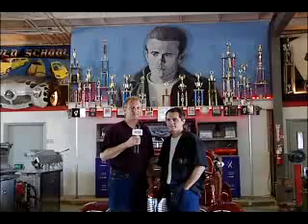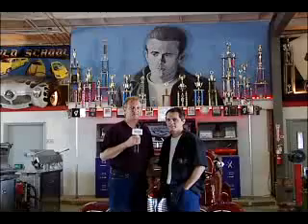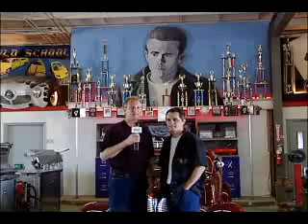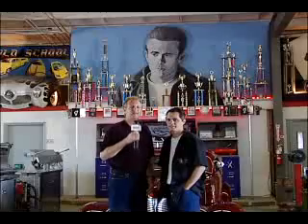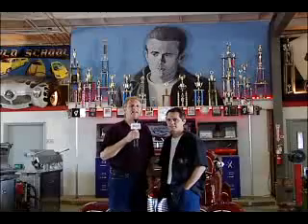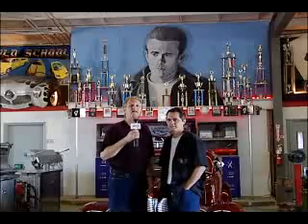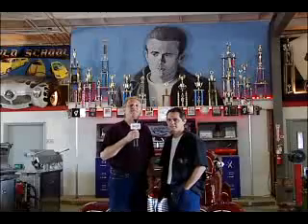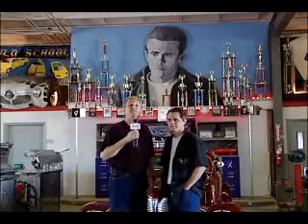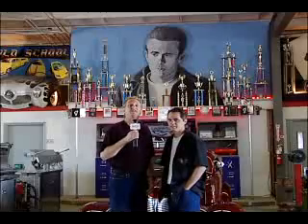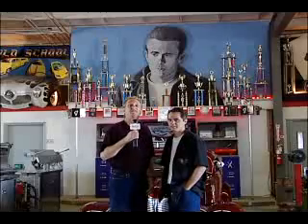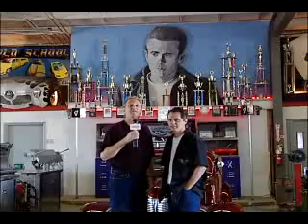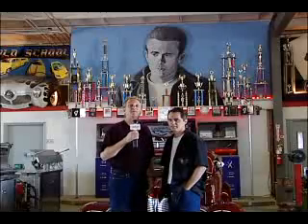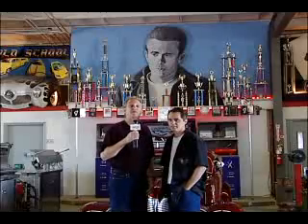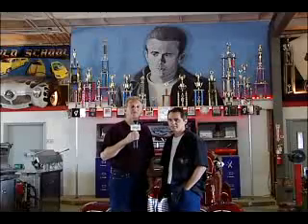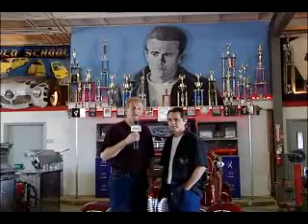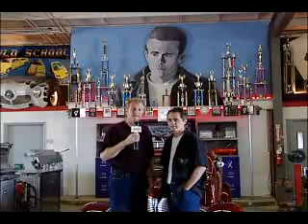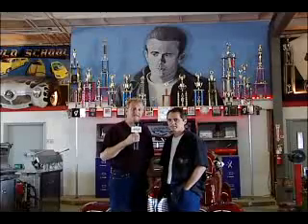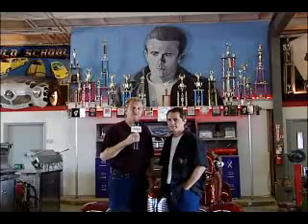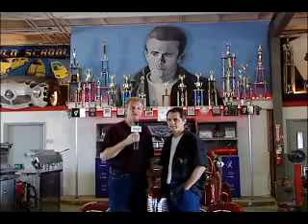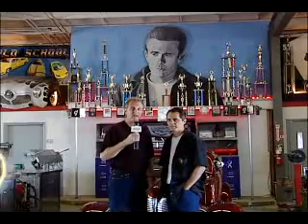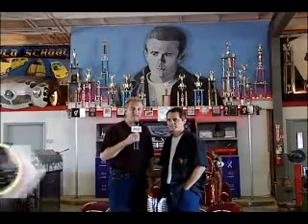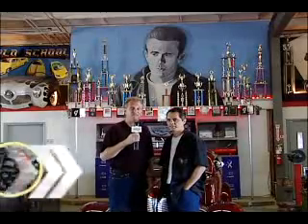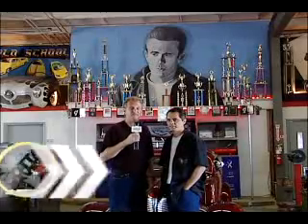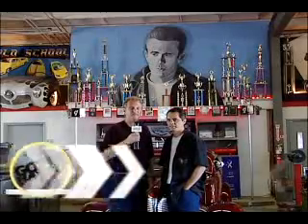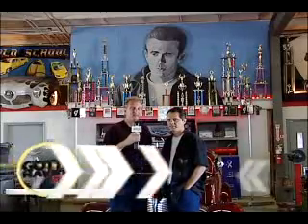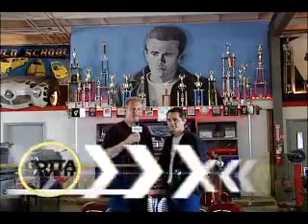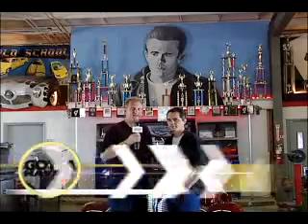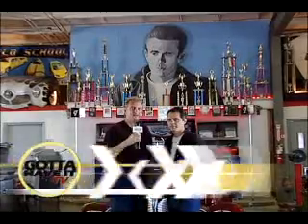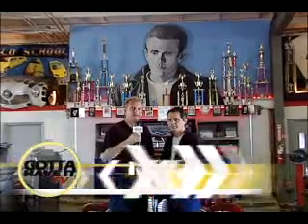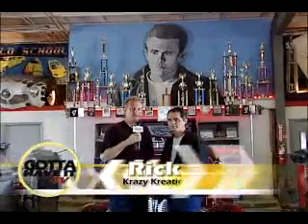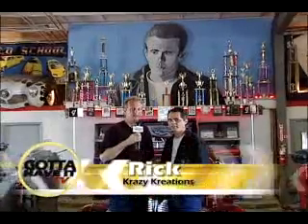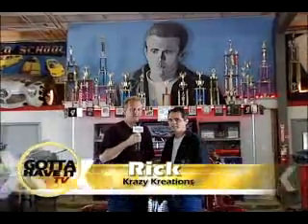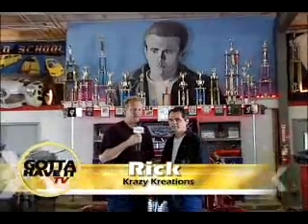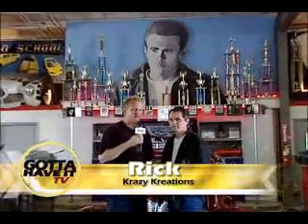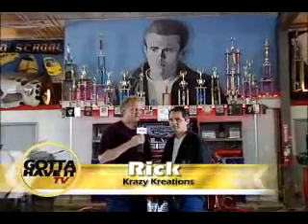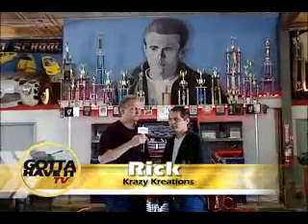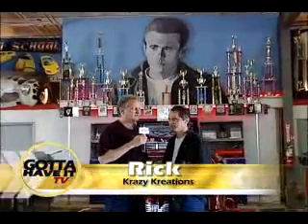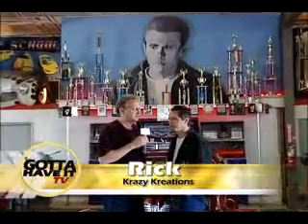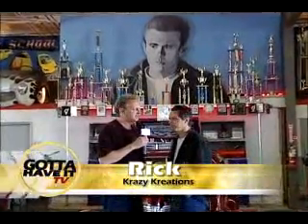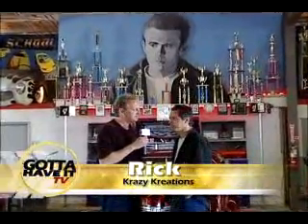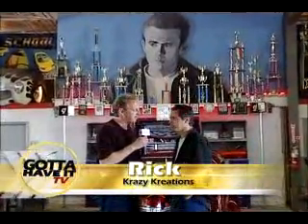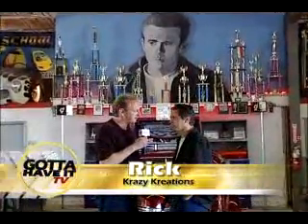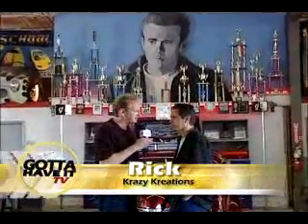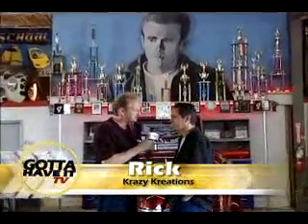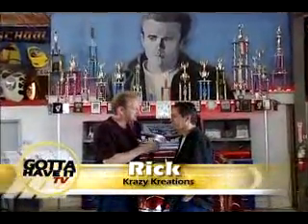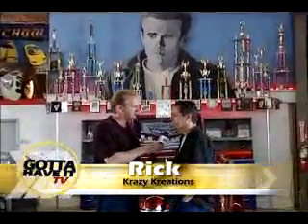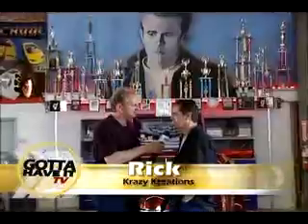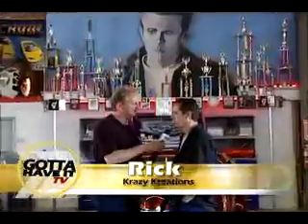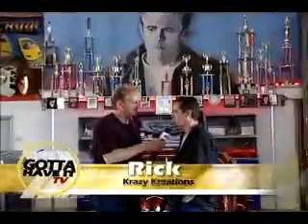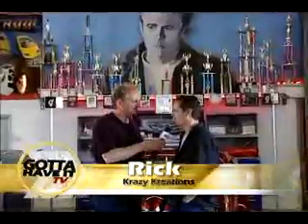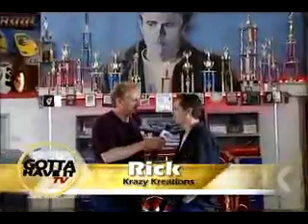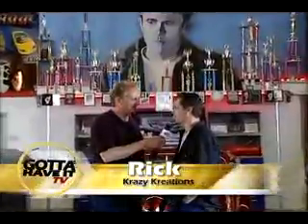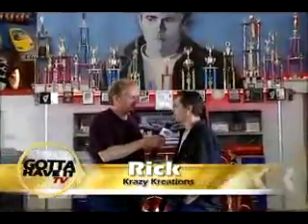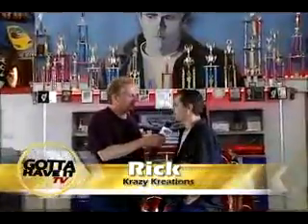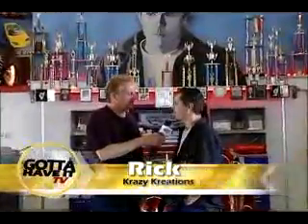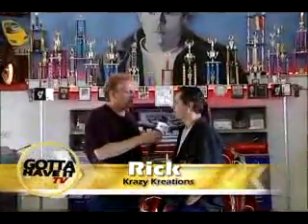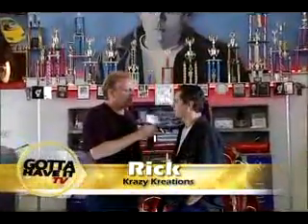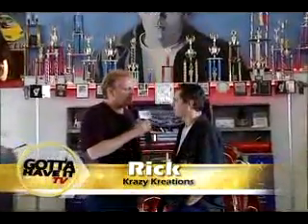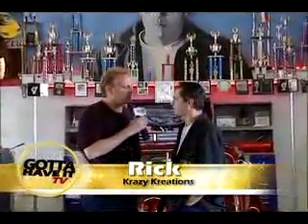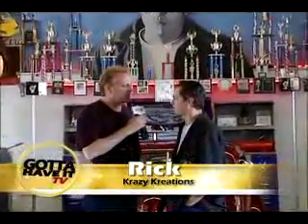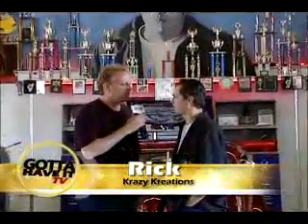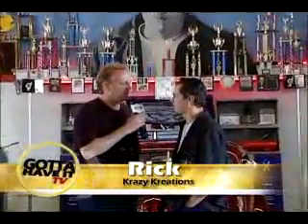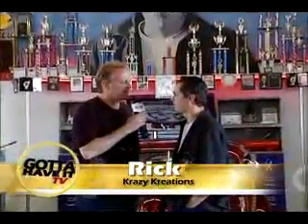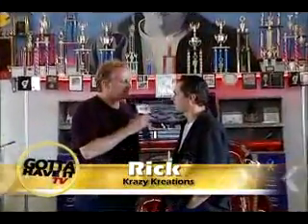Gotta have a TV. We're at Crazy Creations today talking with Rick. Thanks for having us. No problem at all.